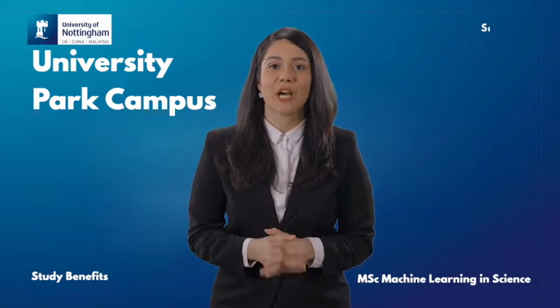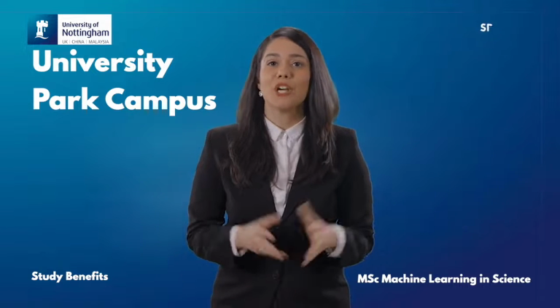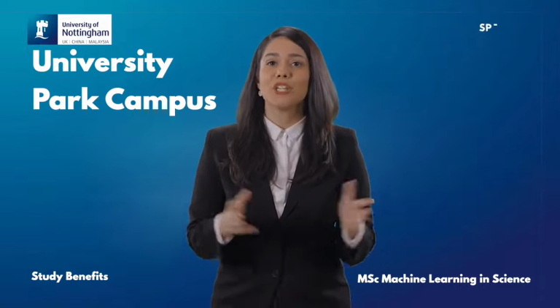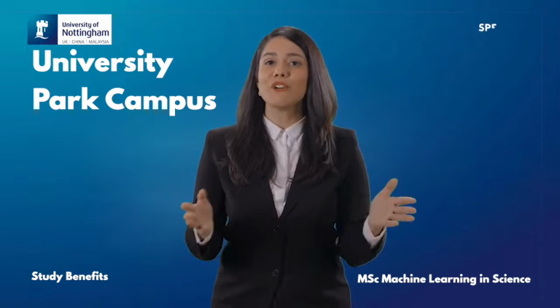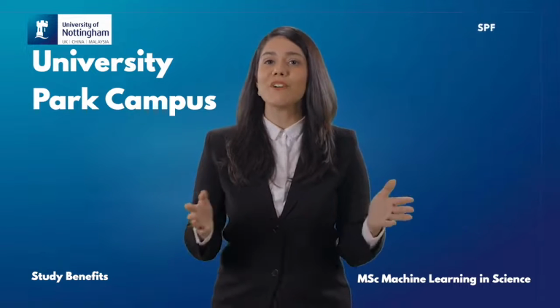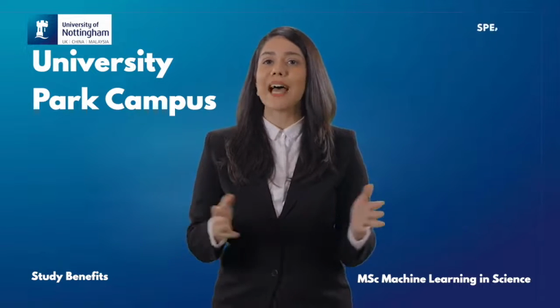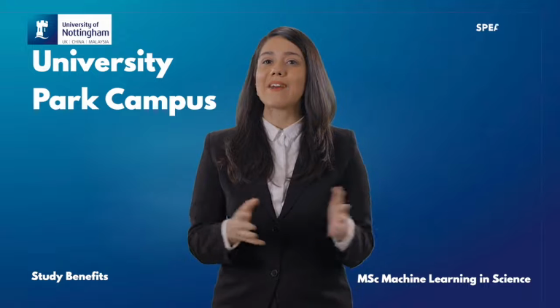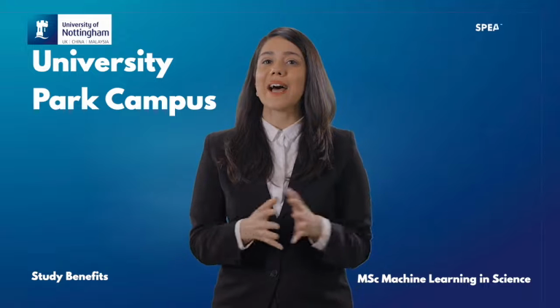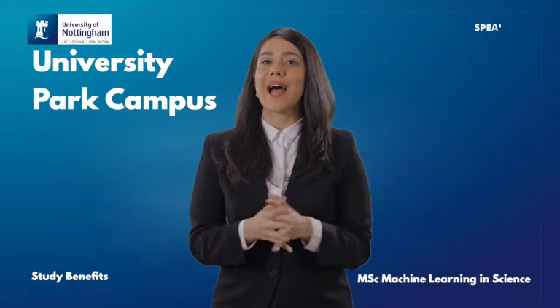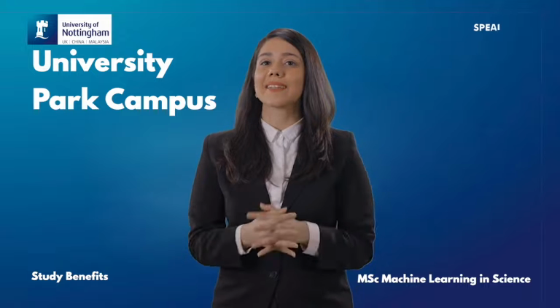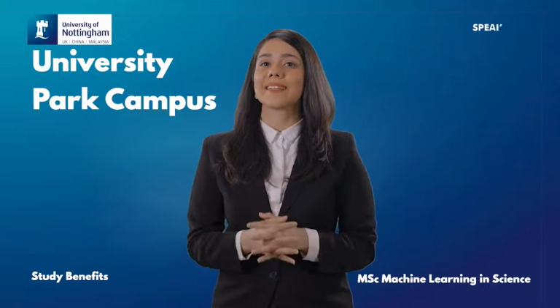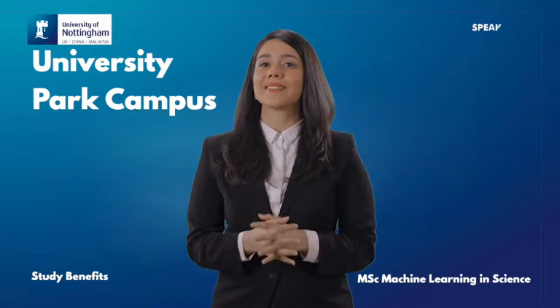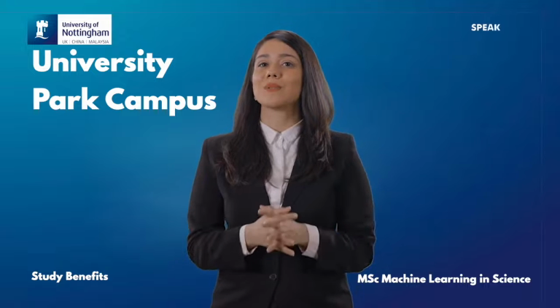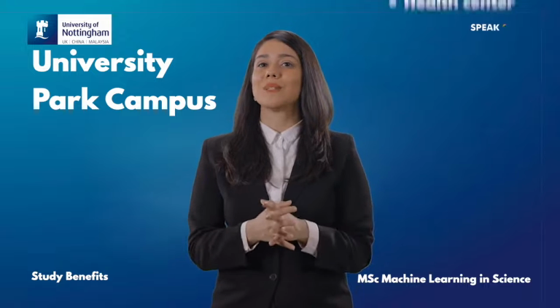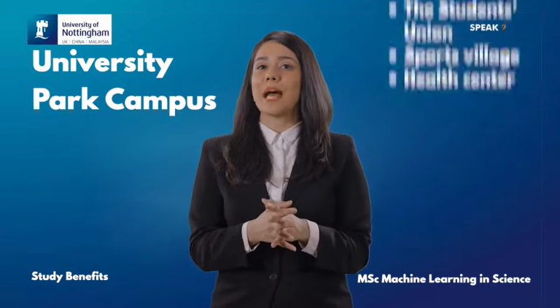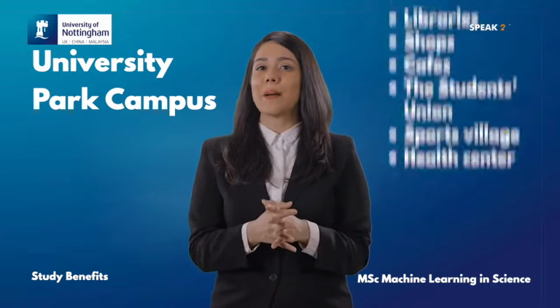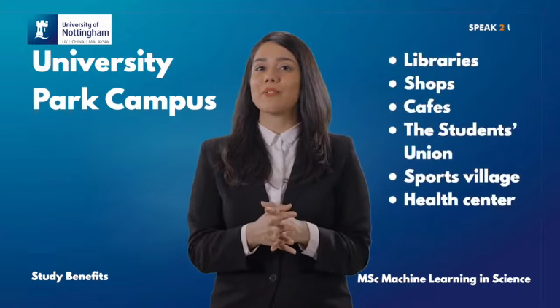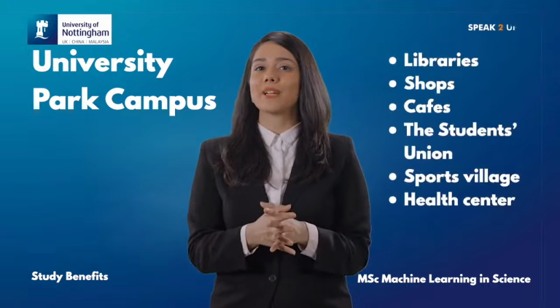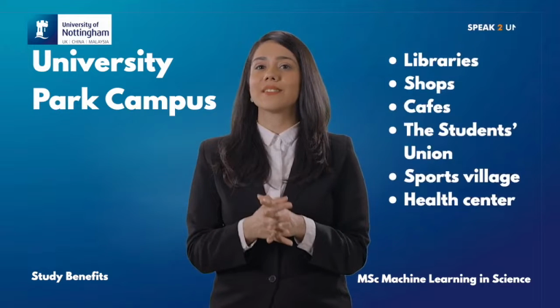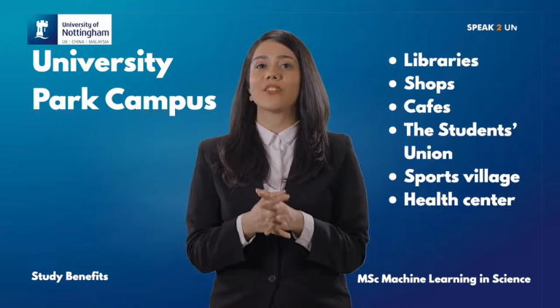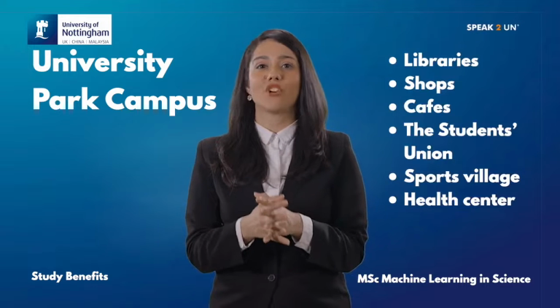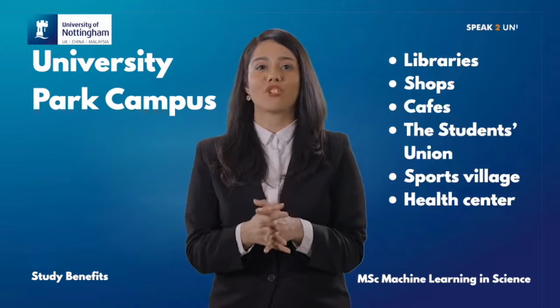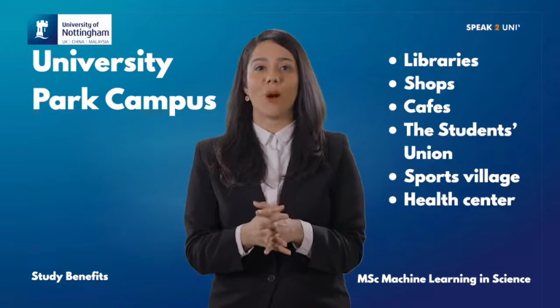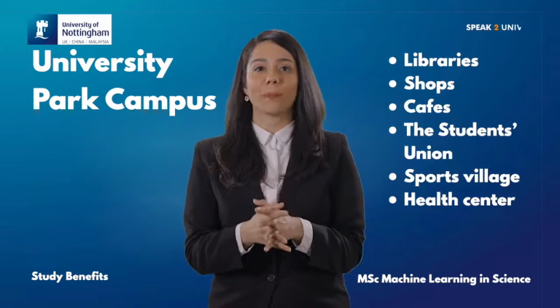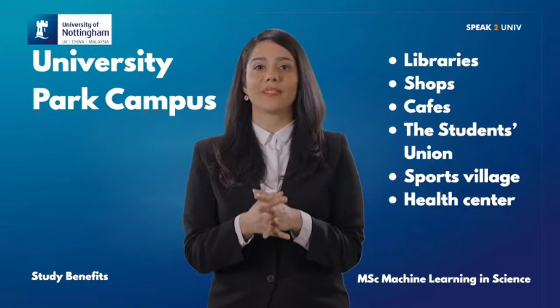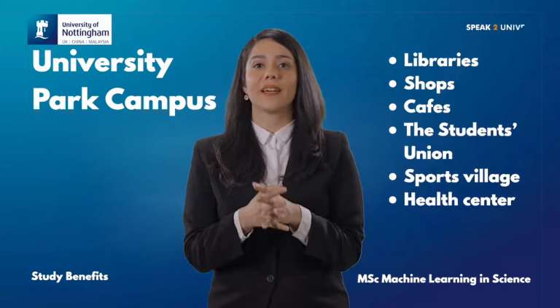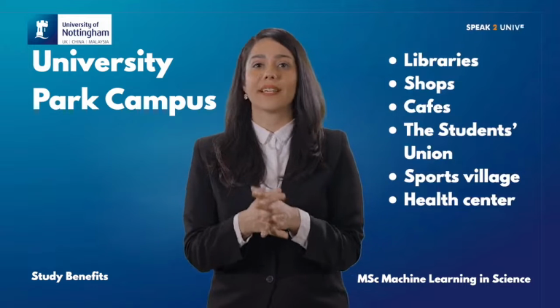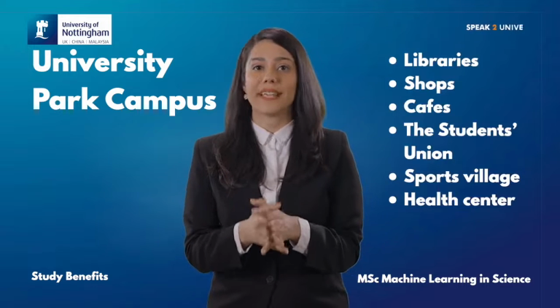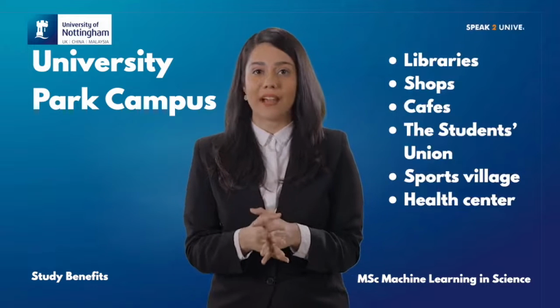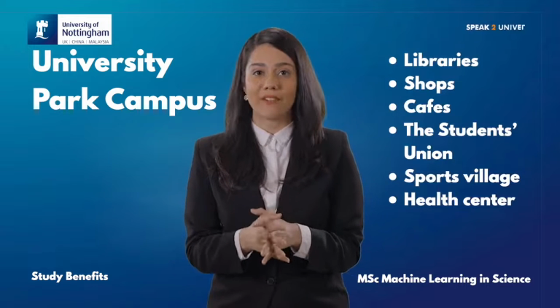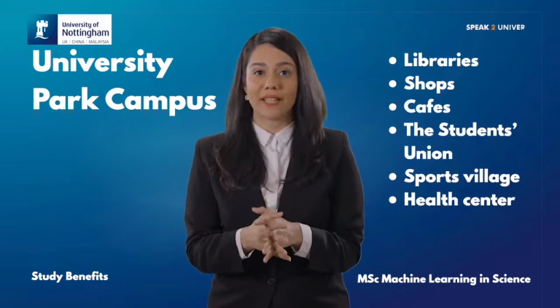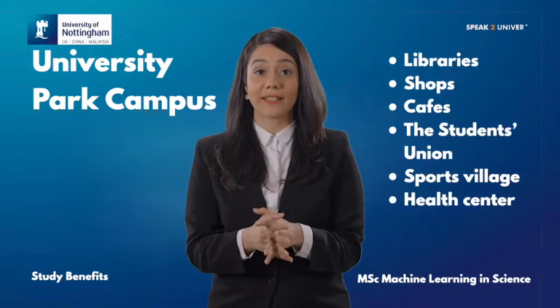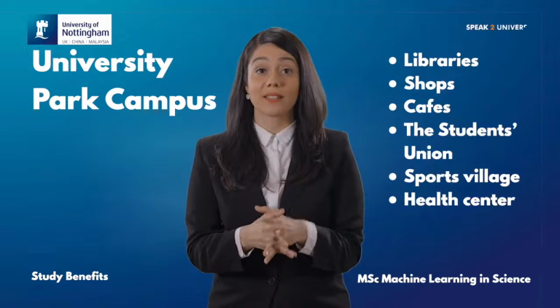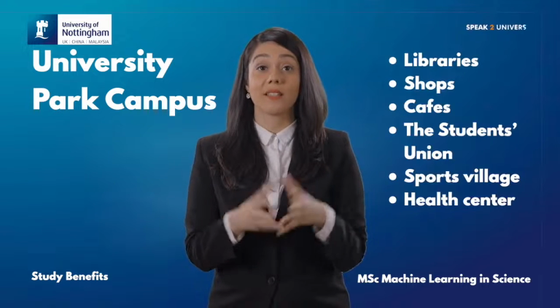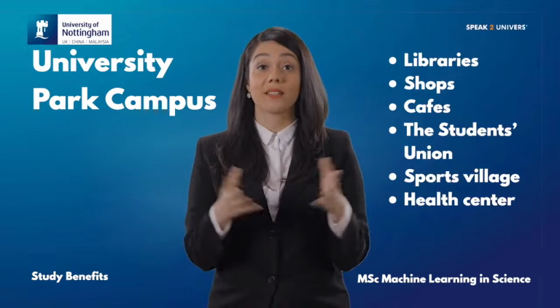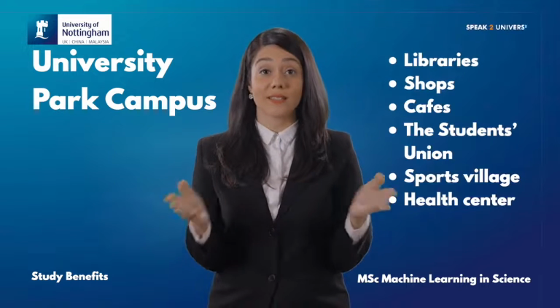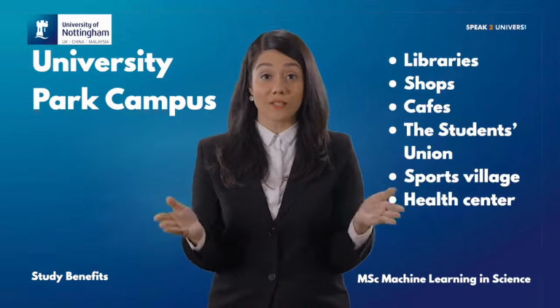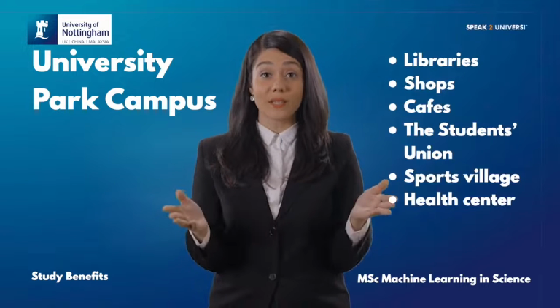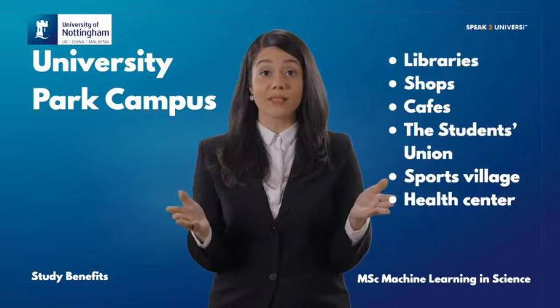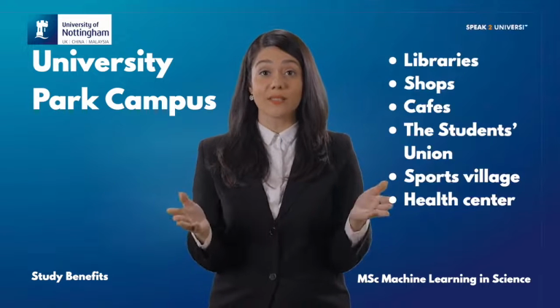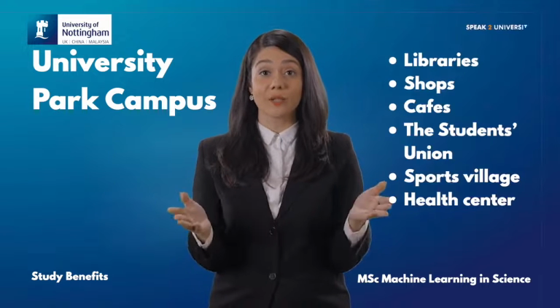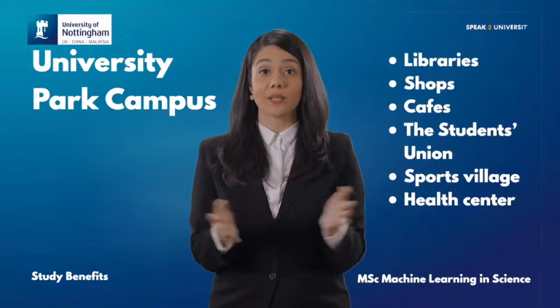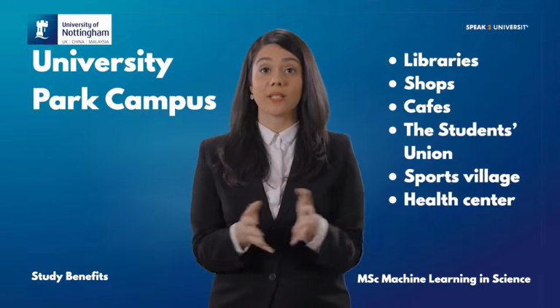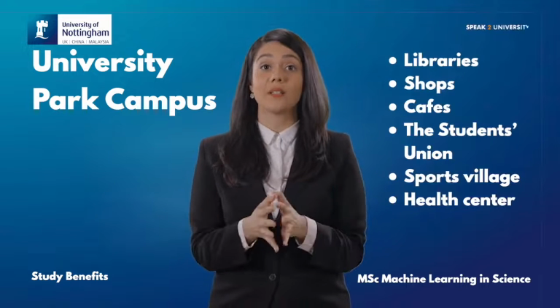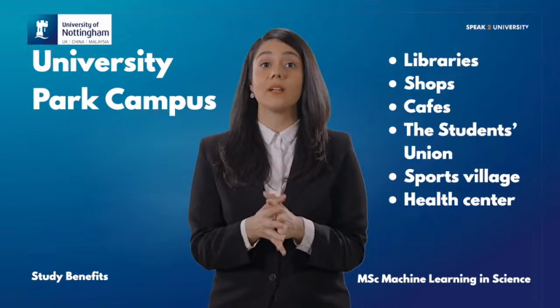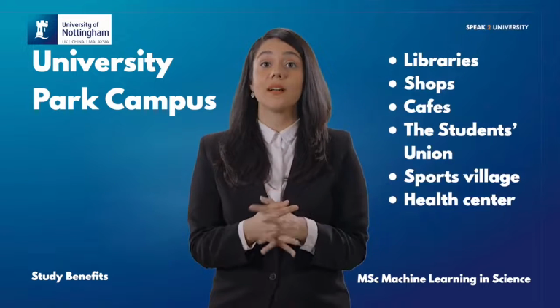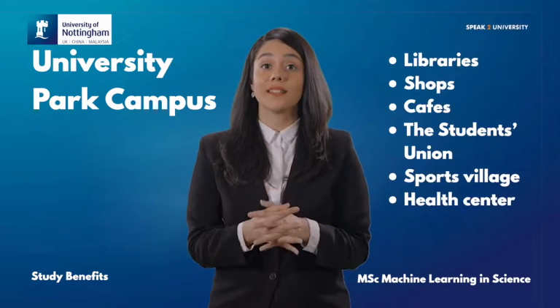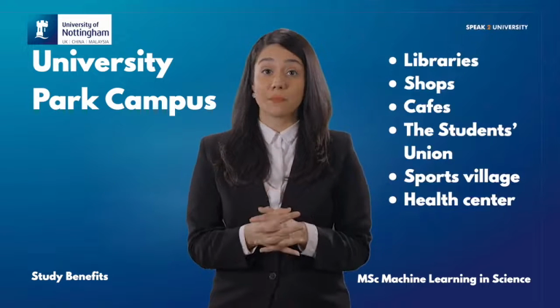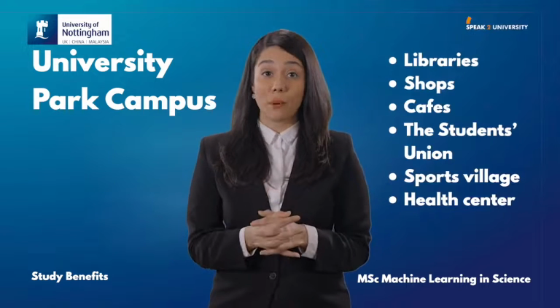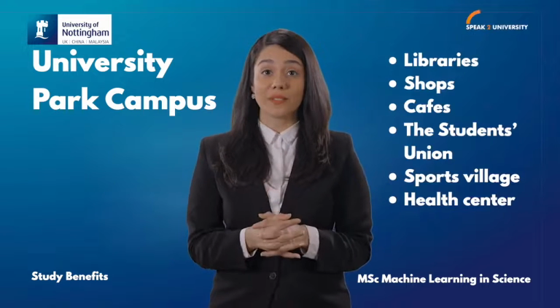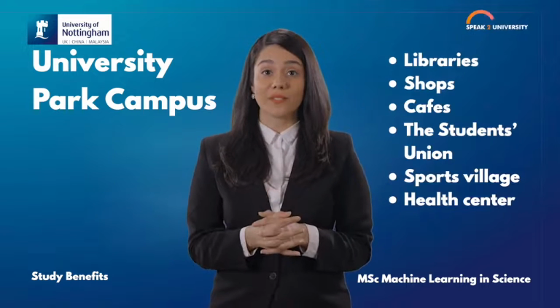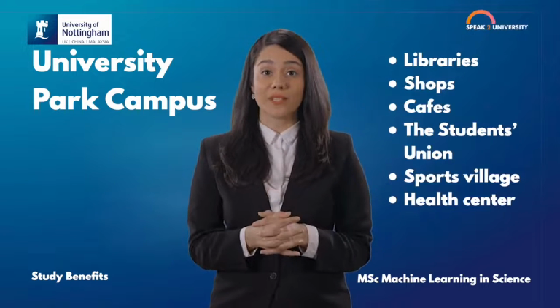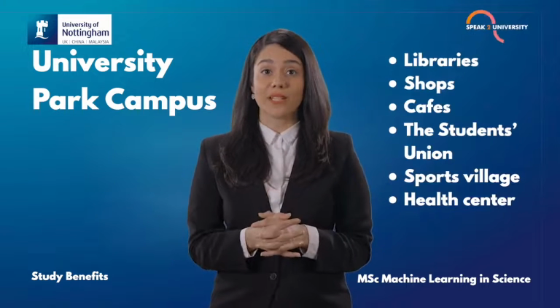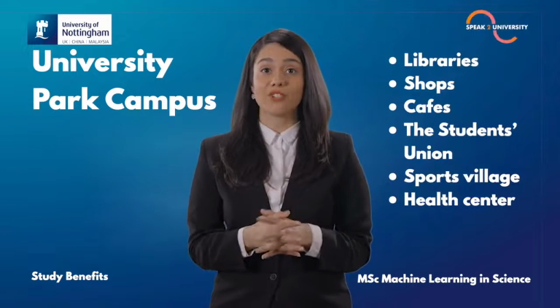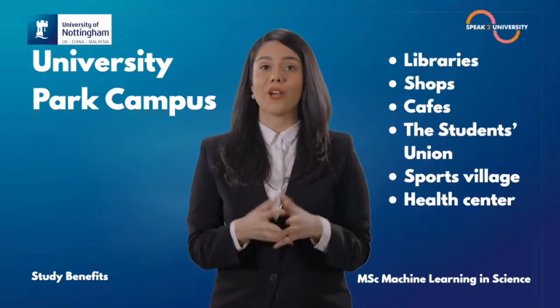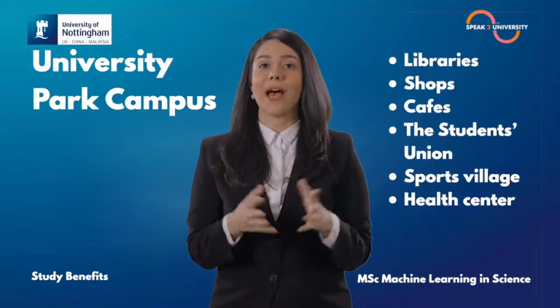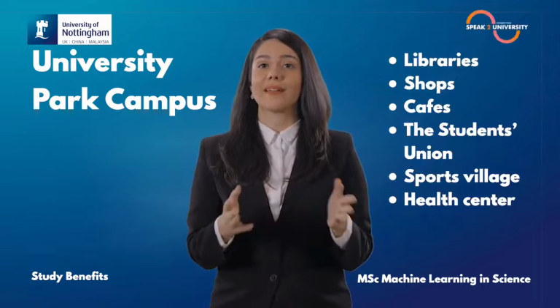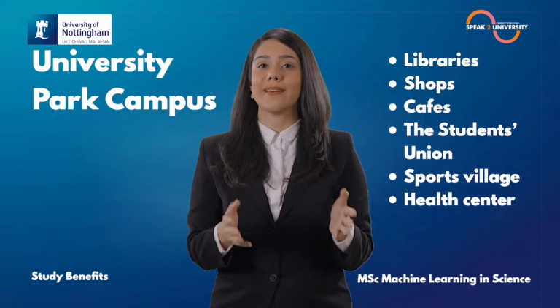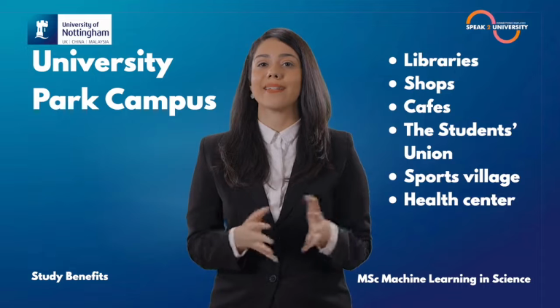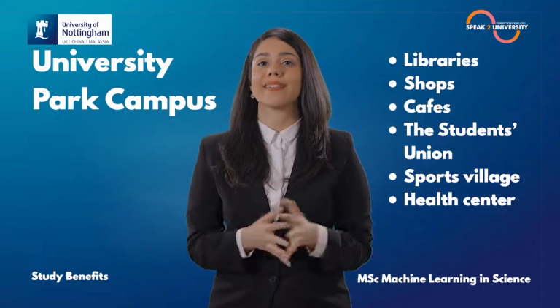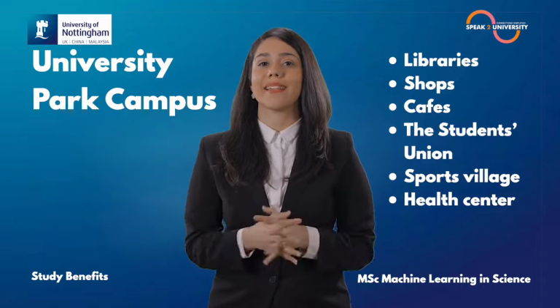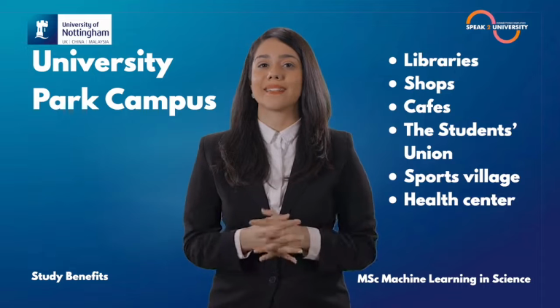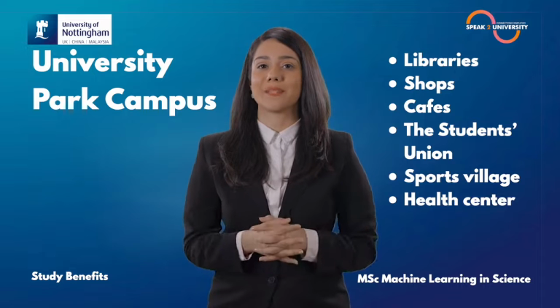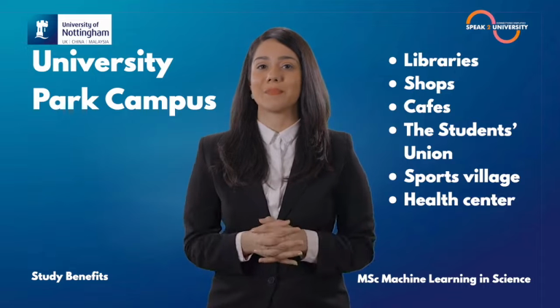You will have access to libraries, shops, cafes, the students' union, sports village and a health centre.